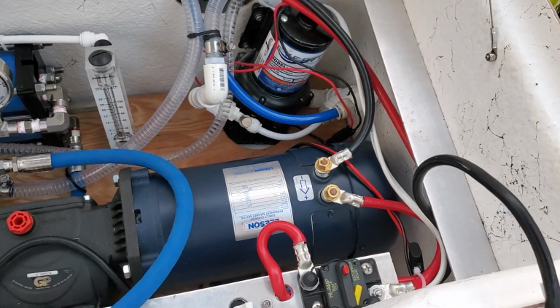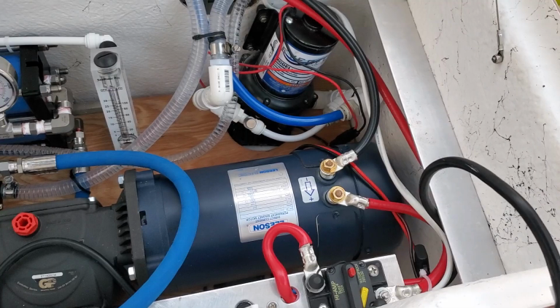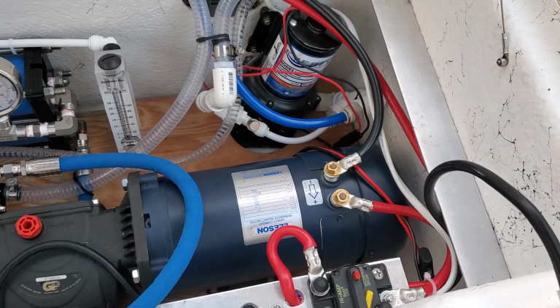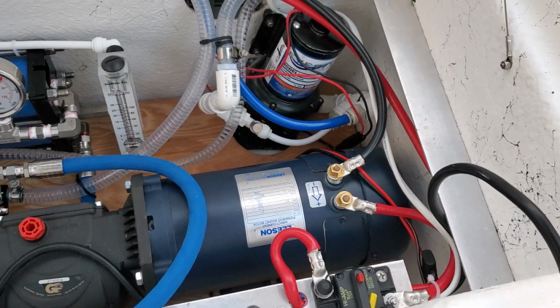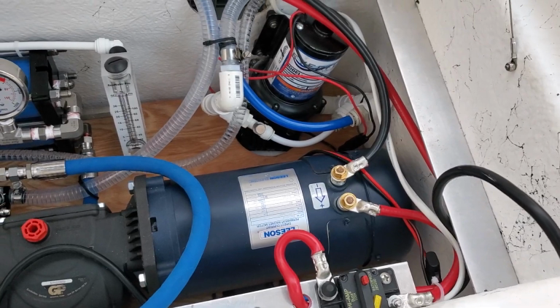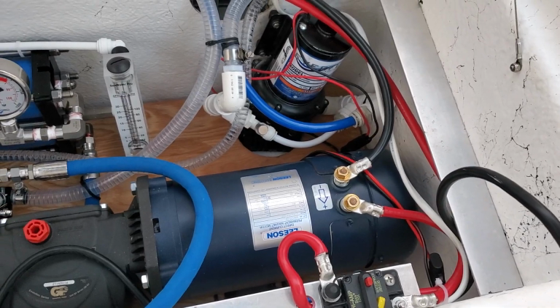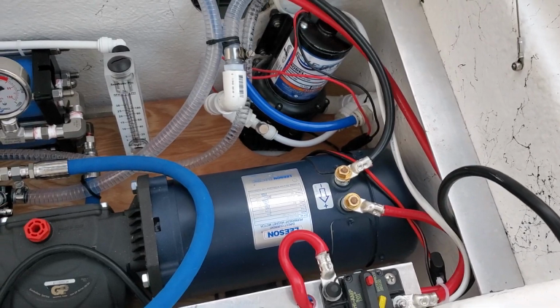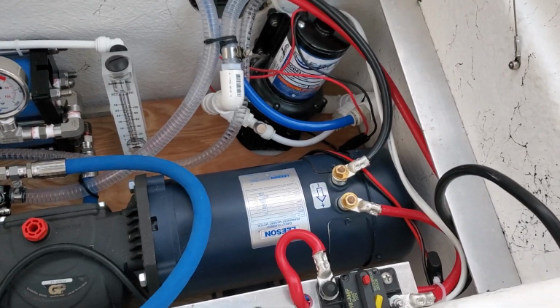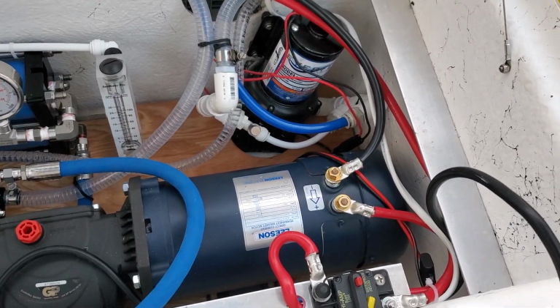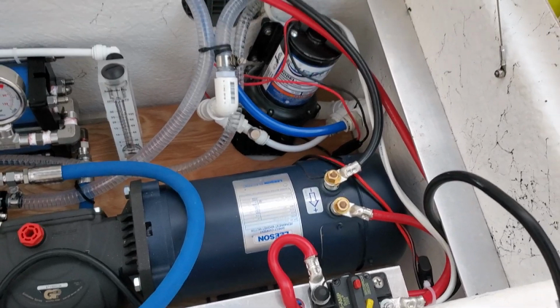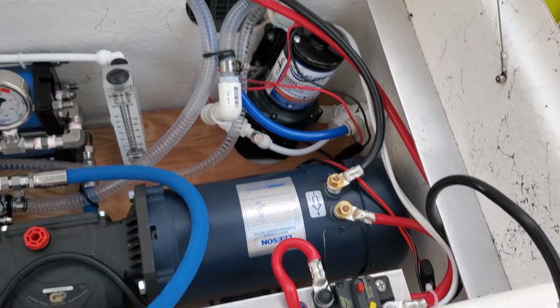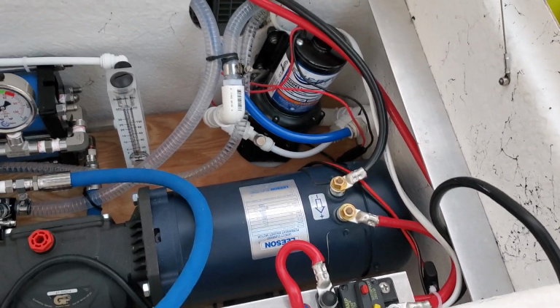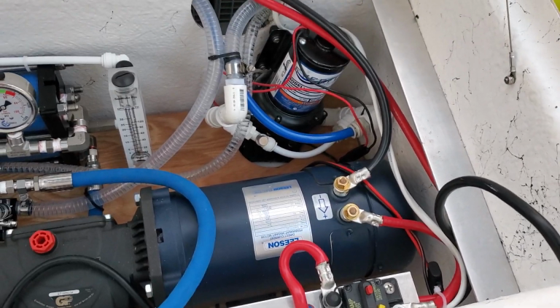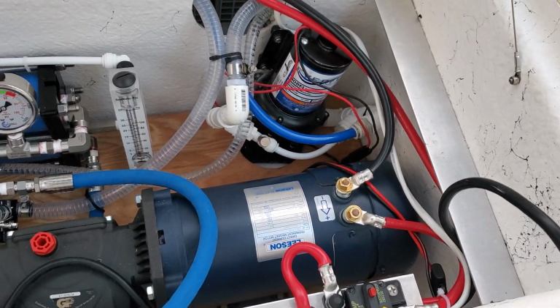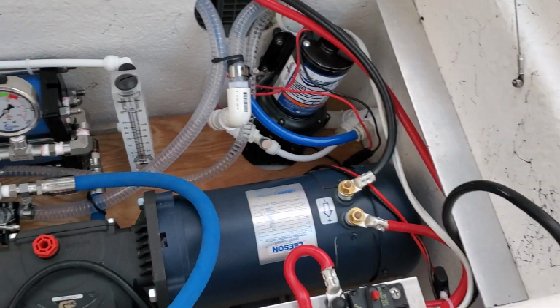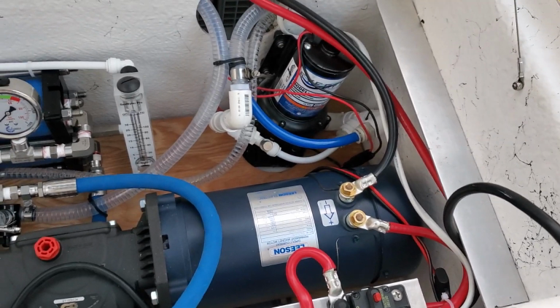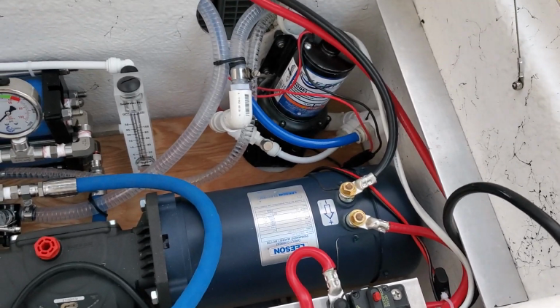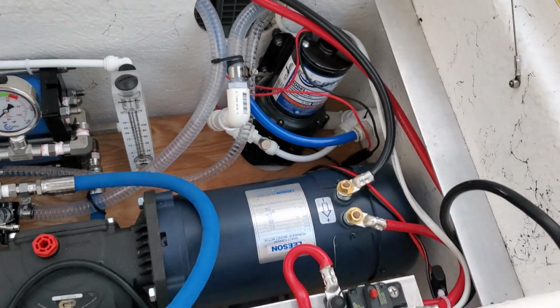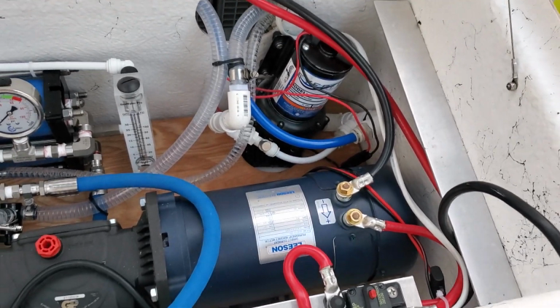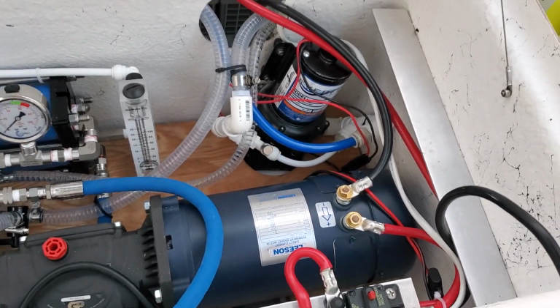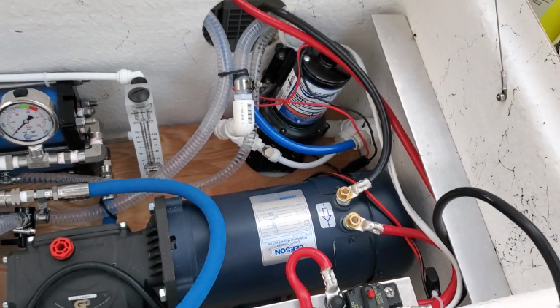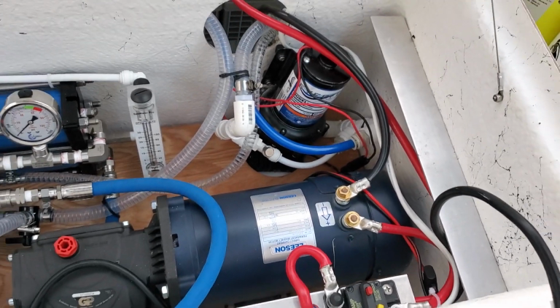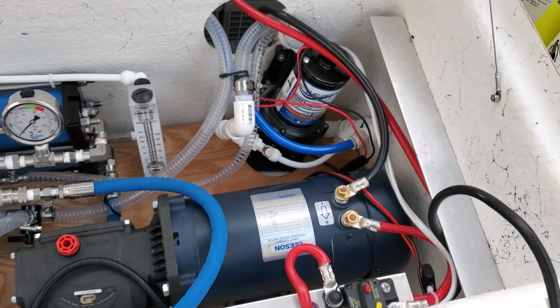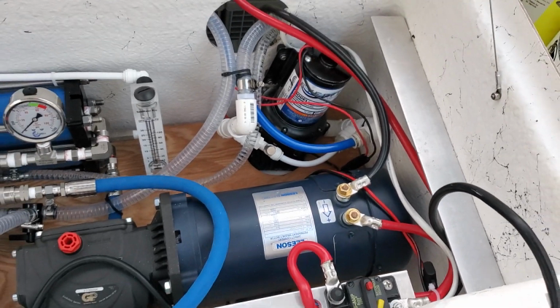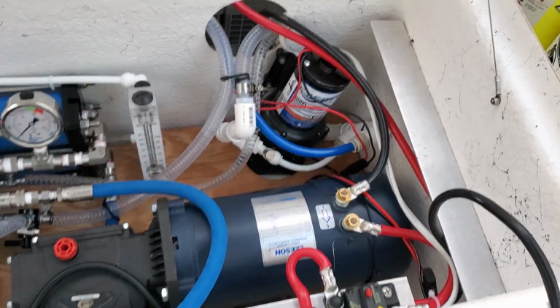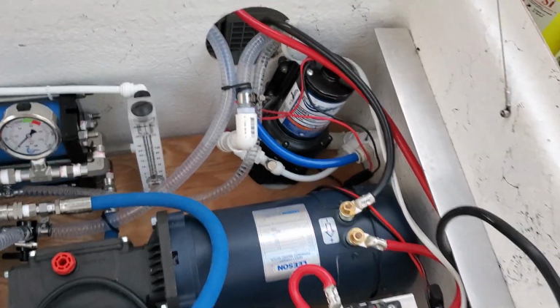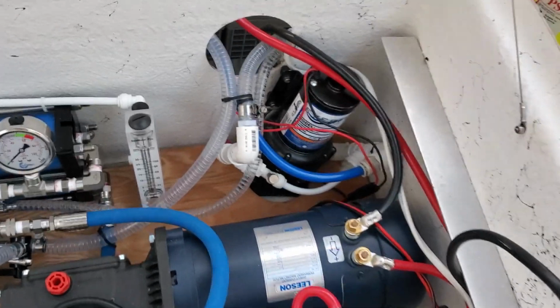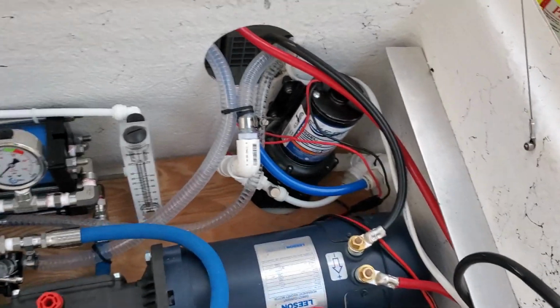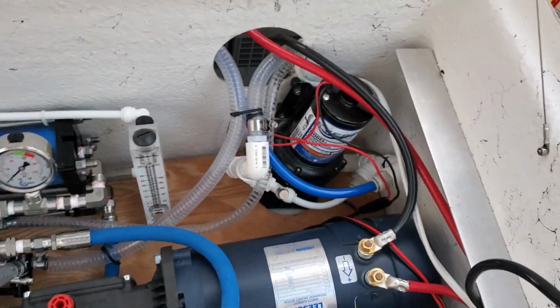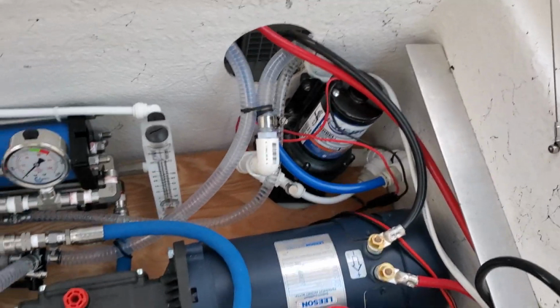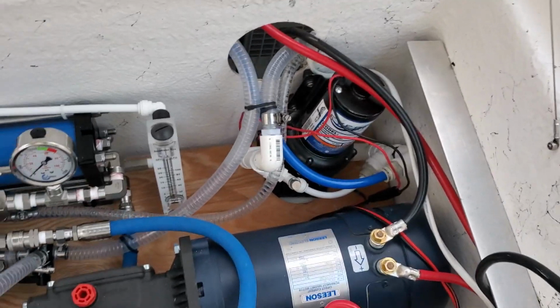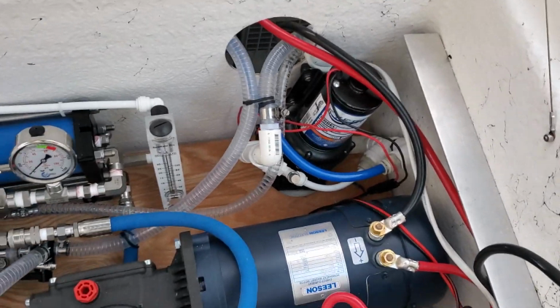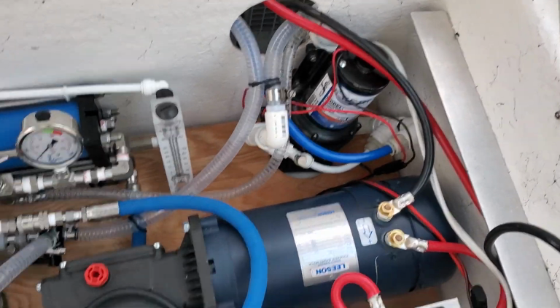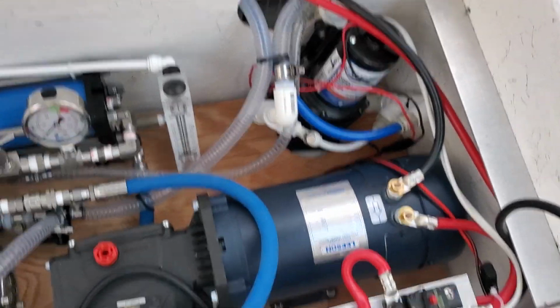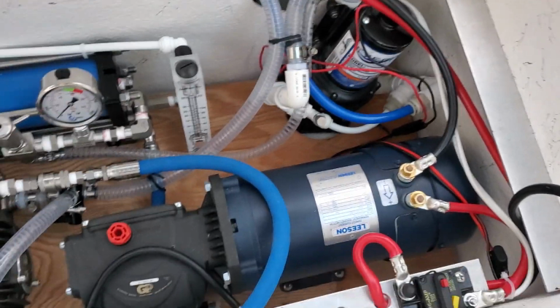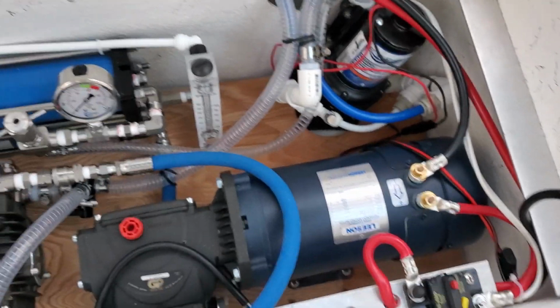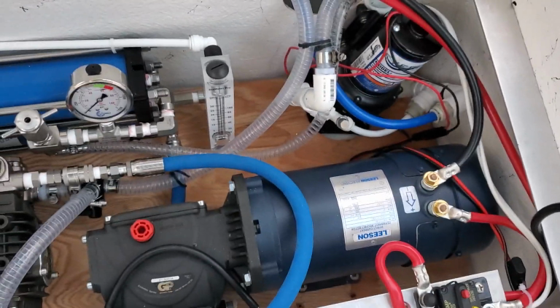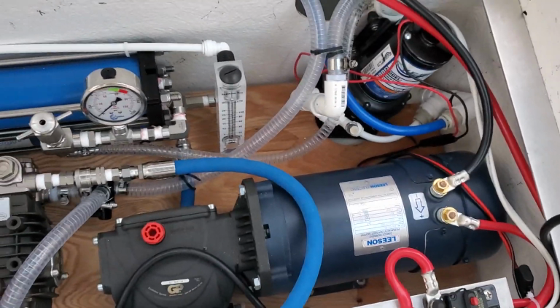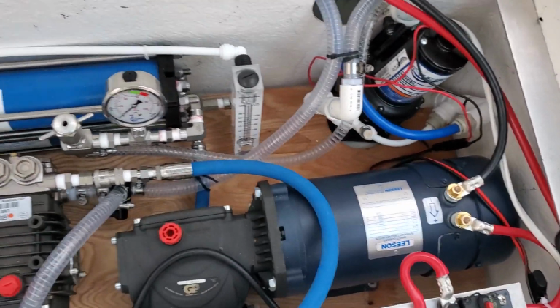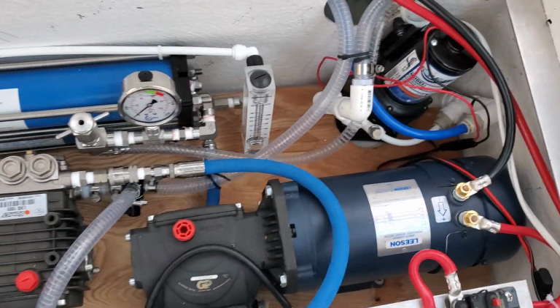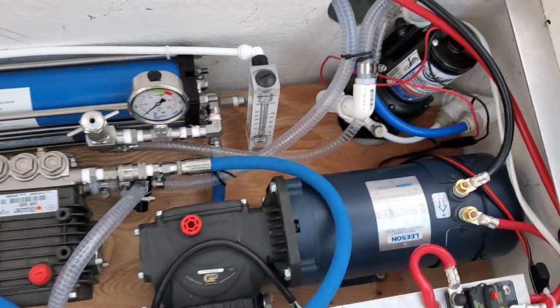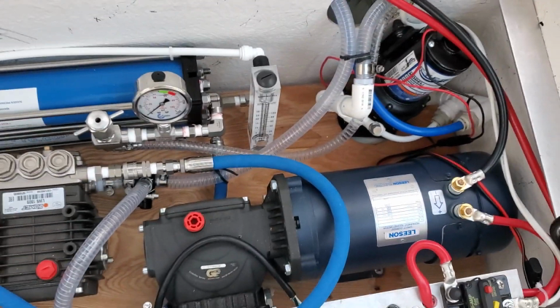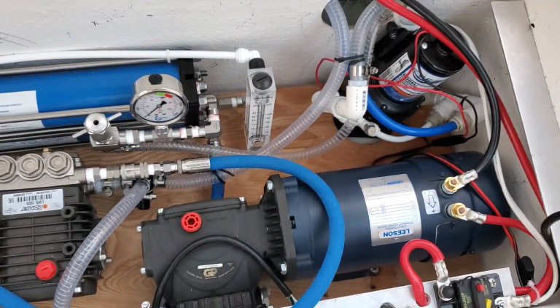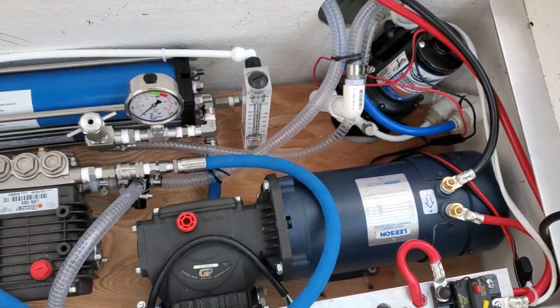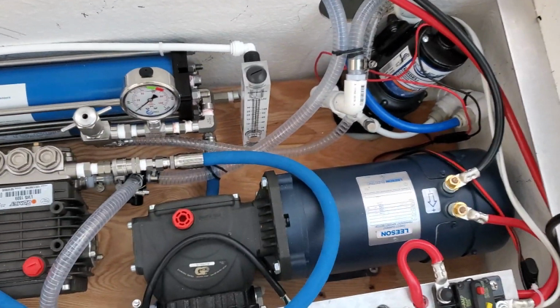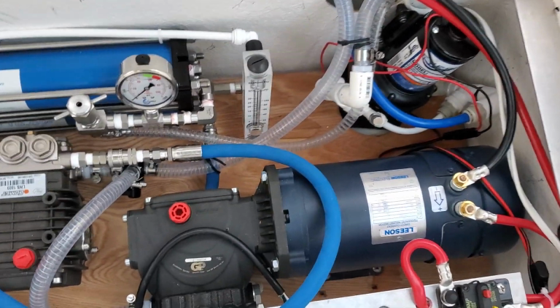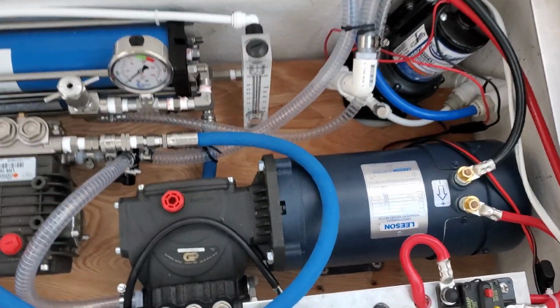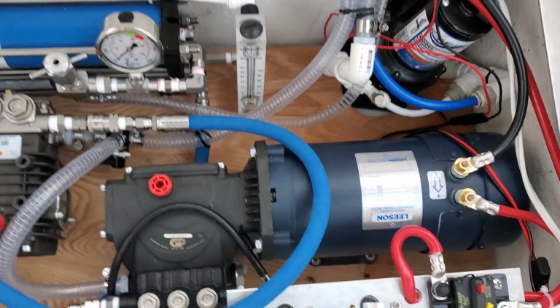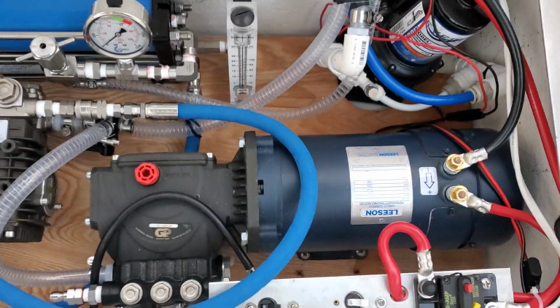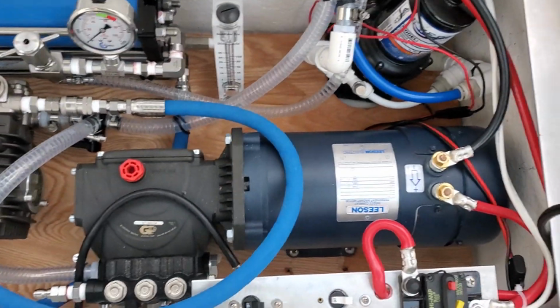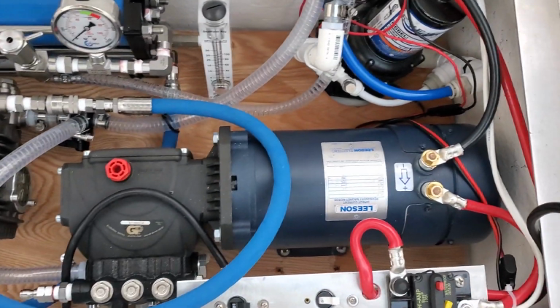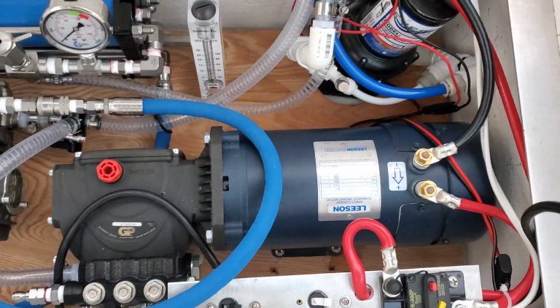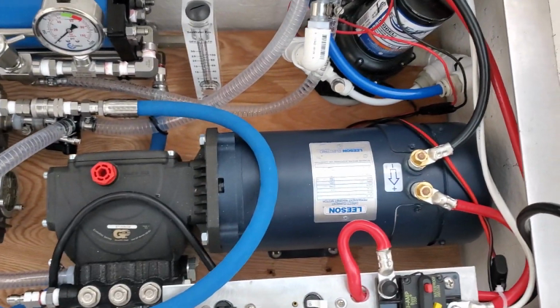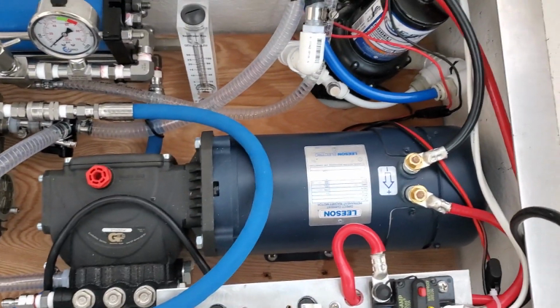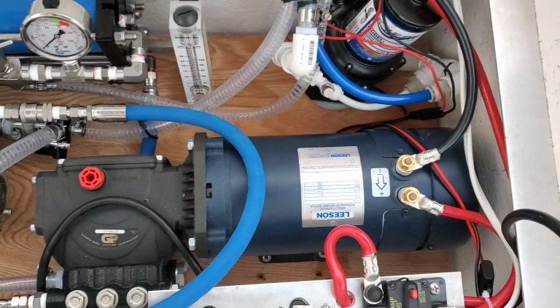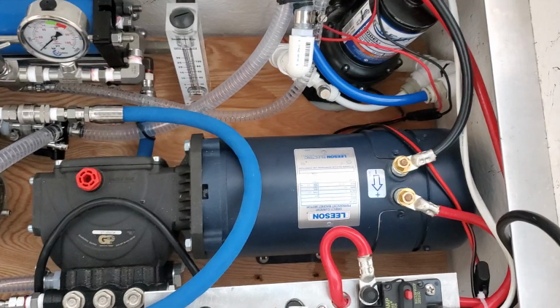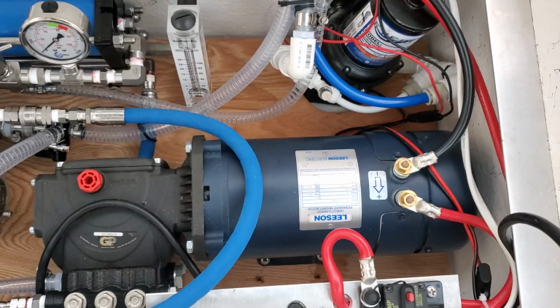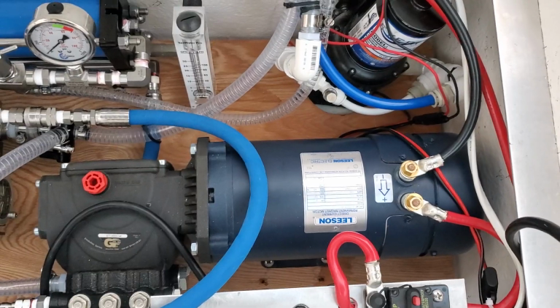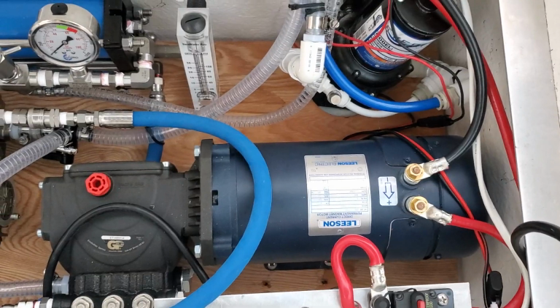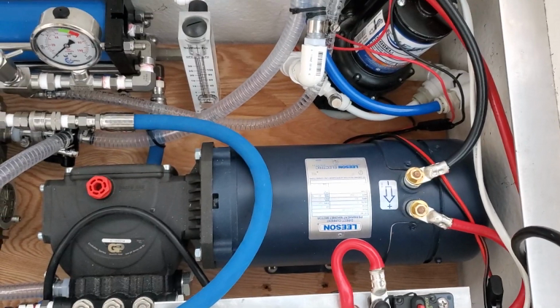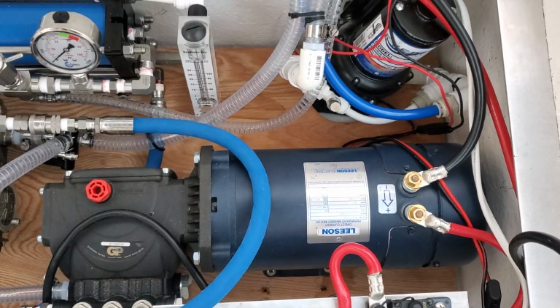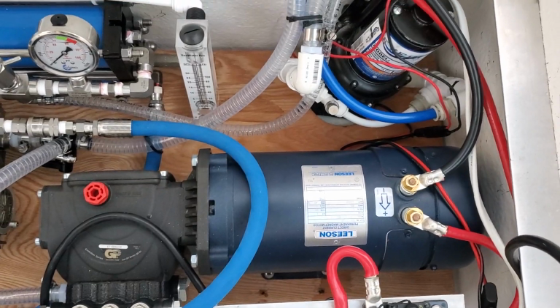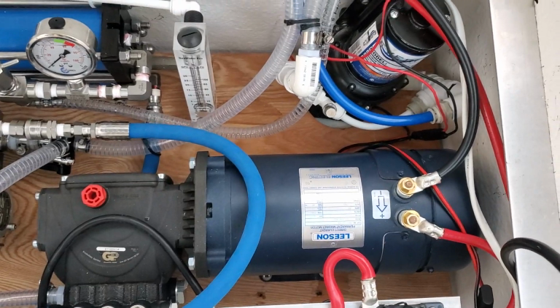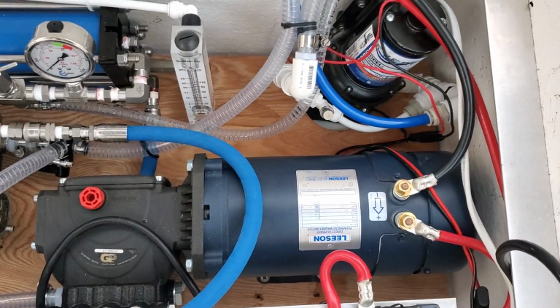Hello my friends, this is Mike from Sea Water Pro. We're looking at Chuck Dixon's setup.